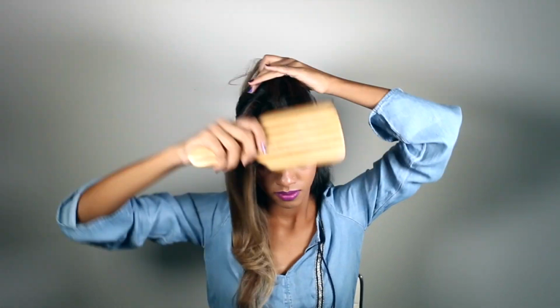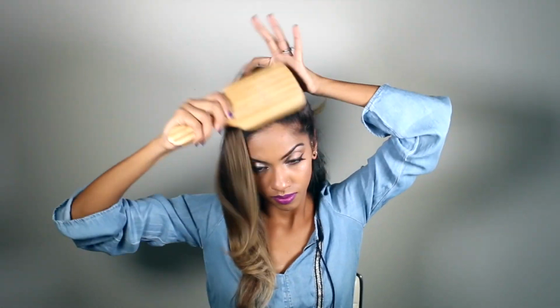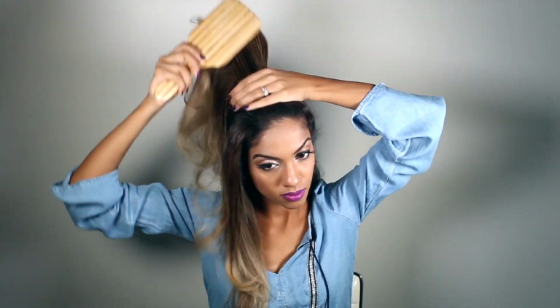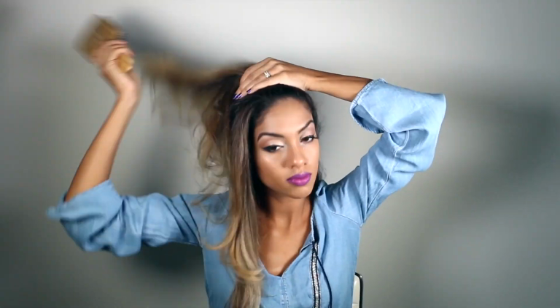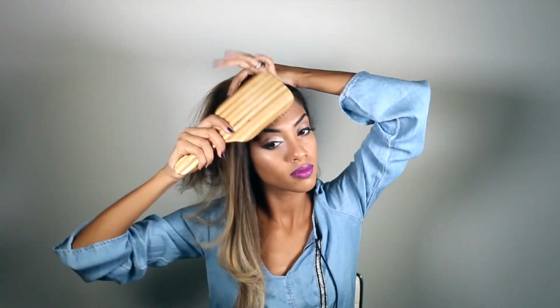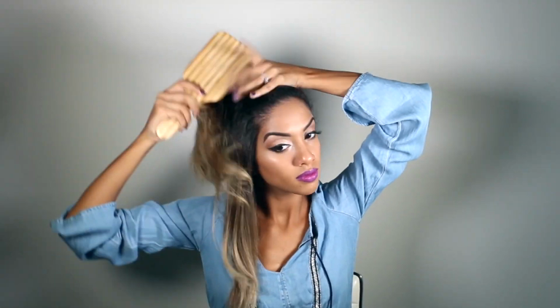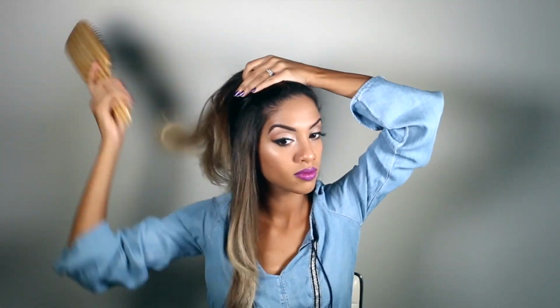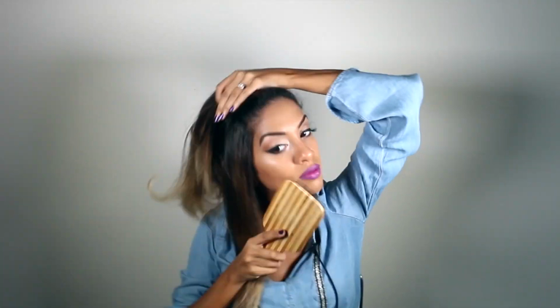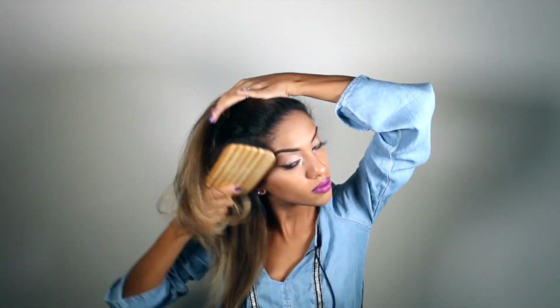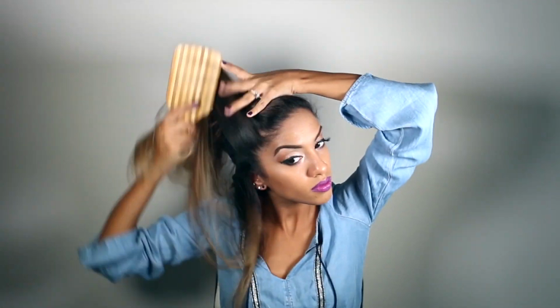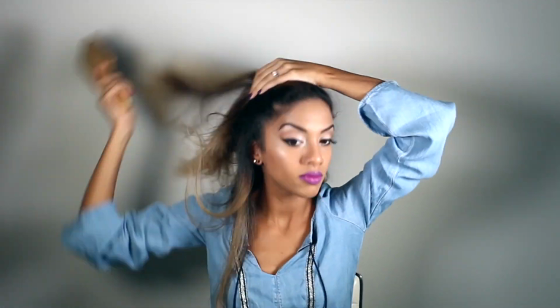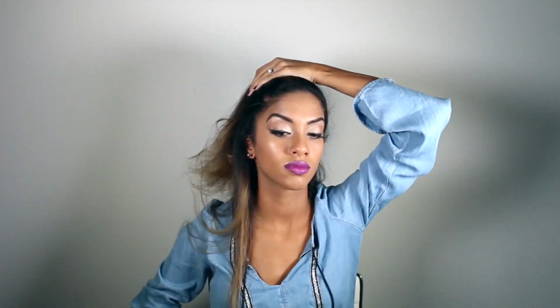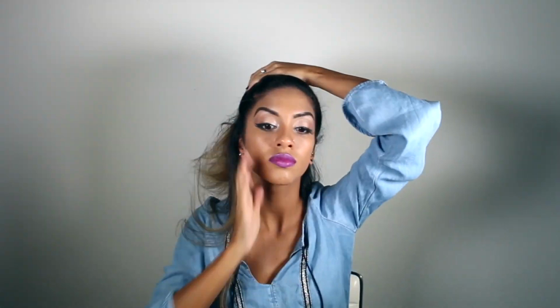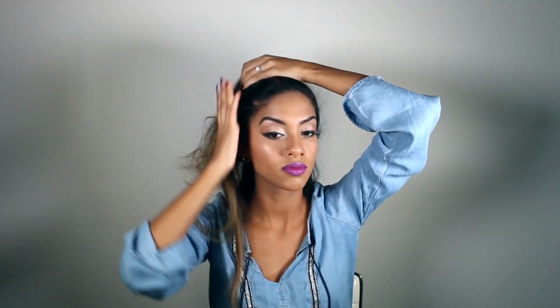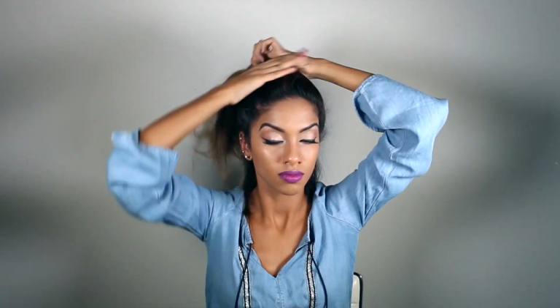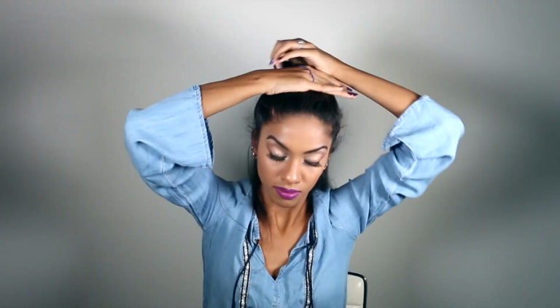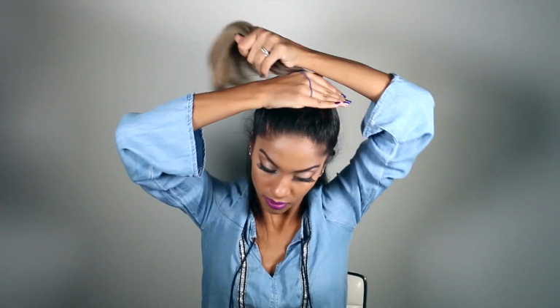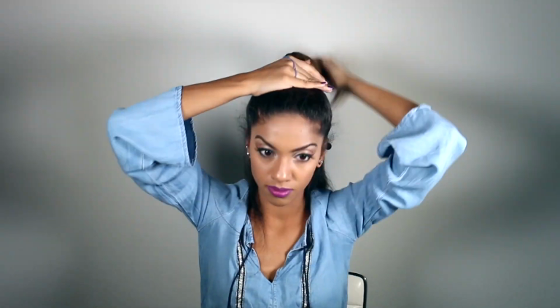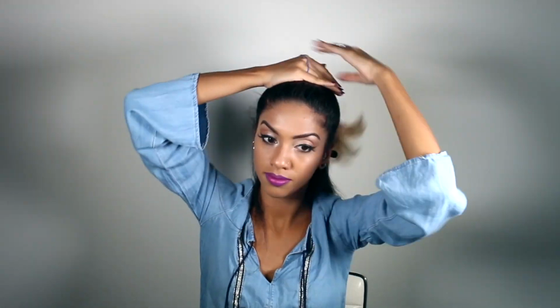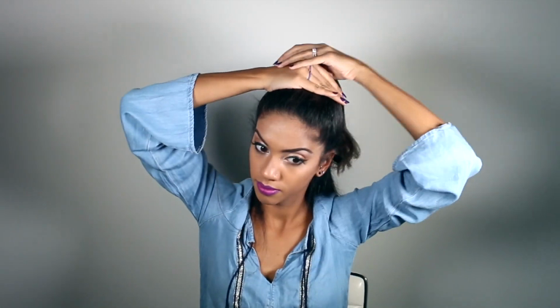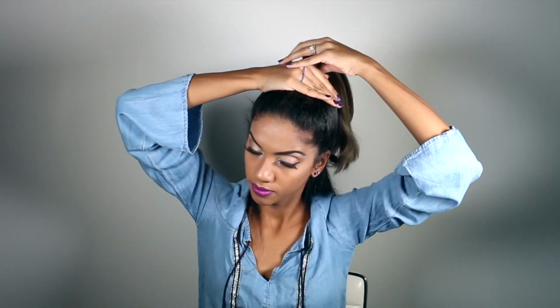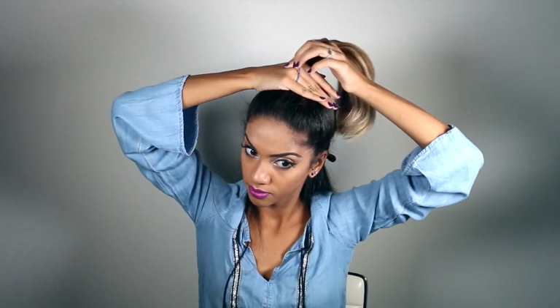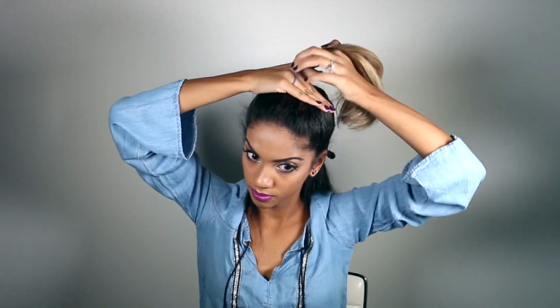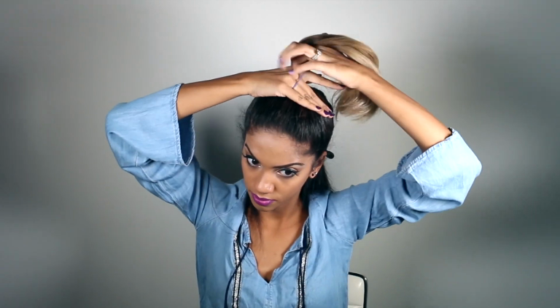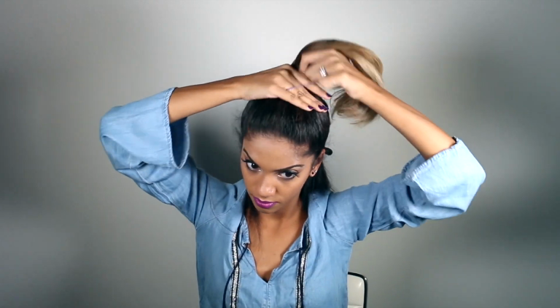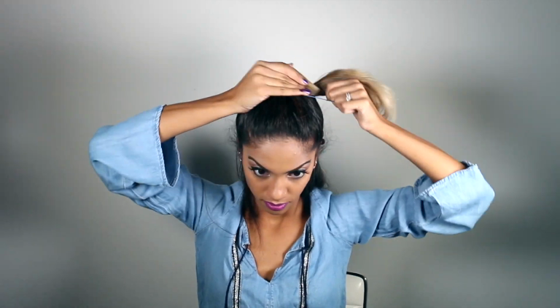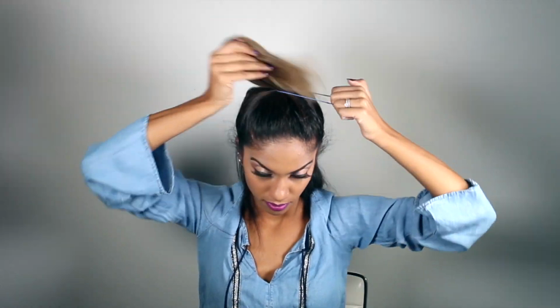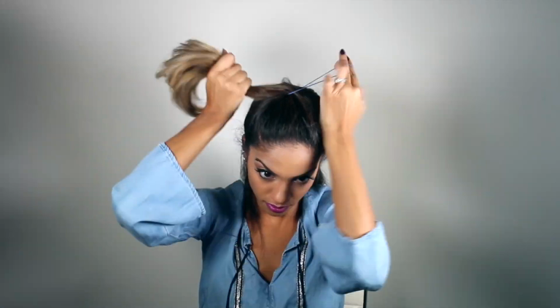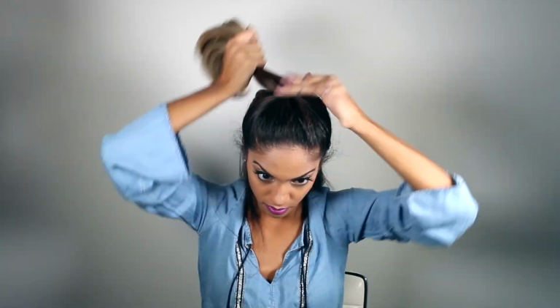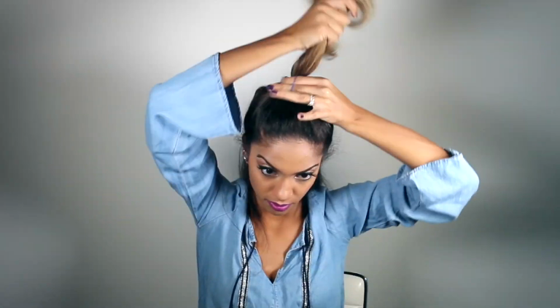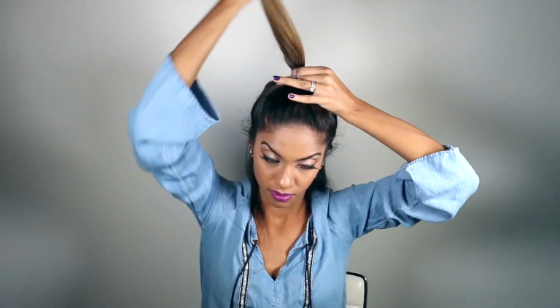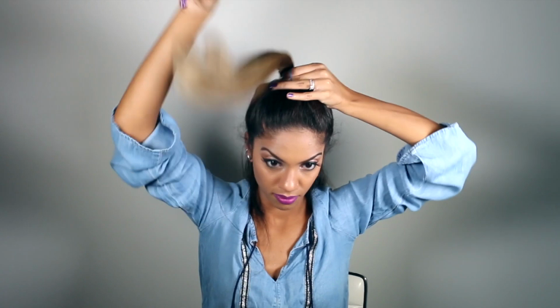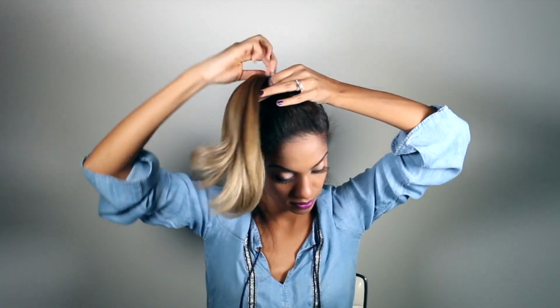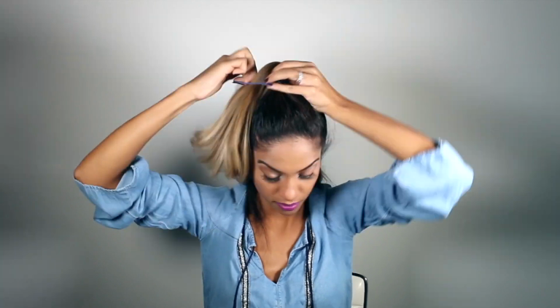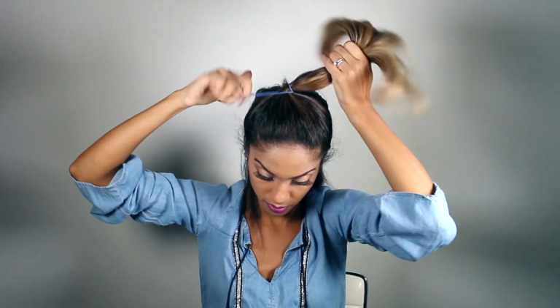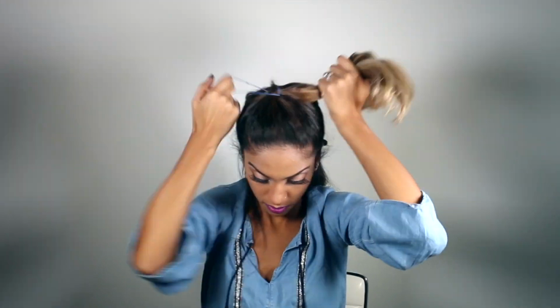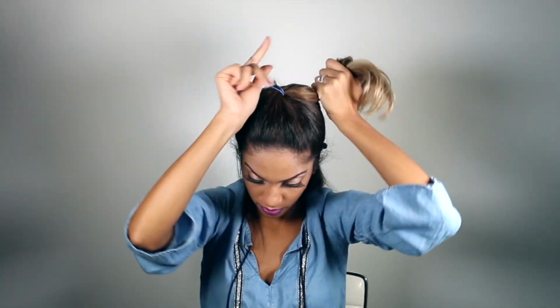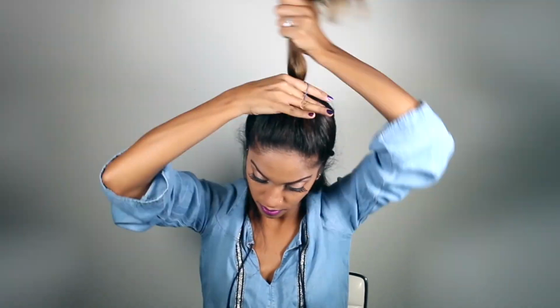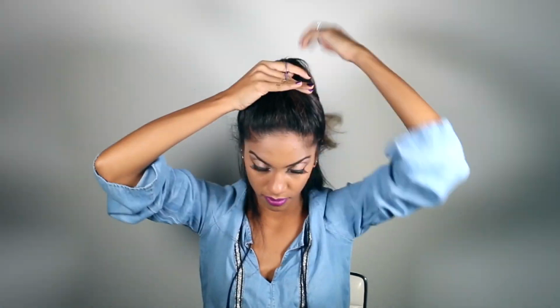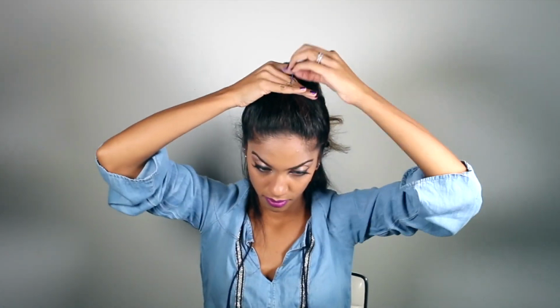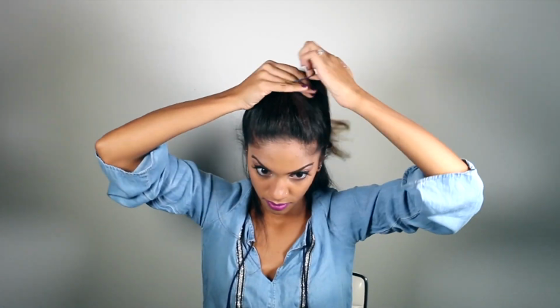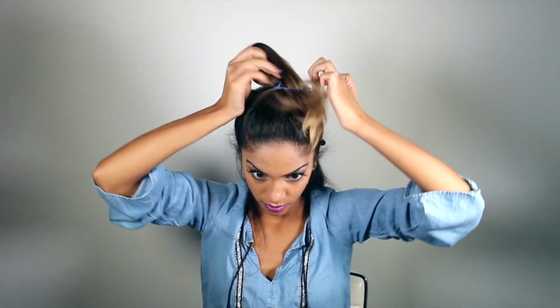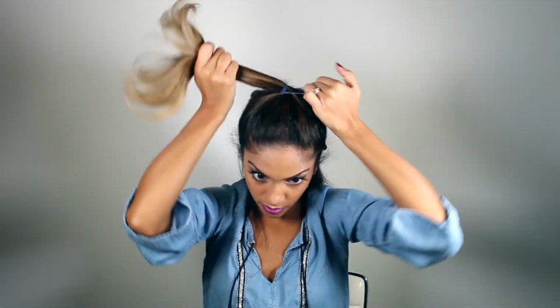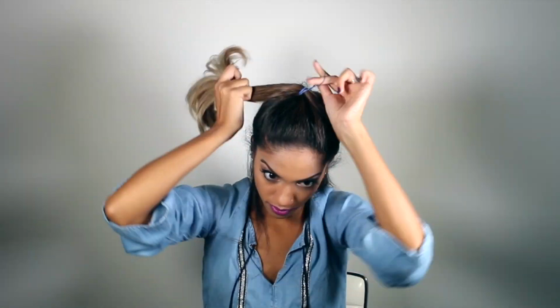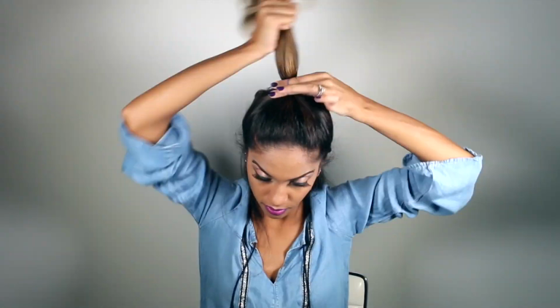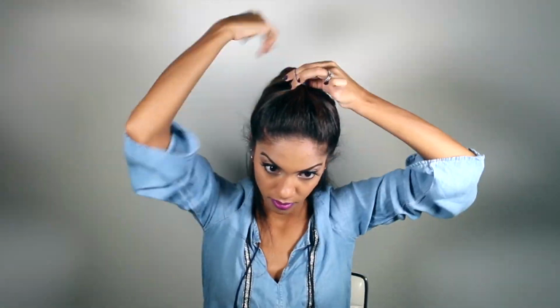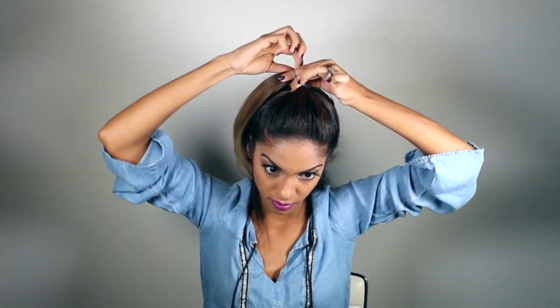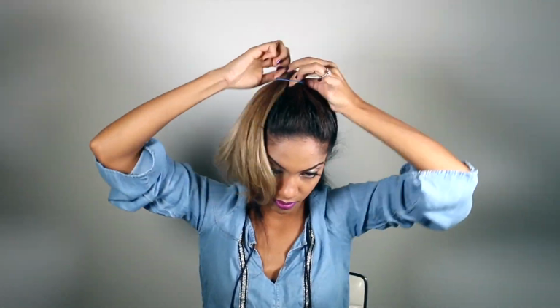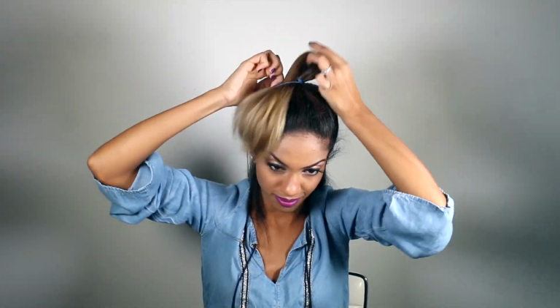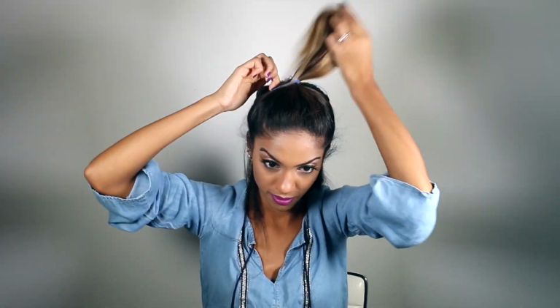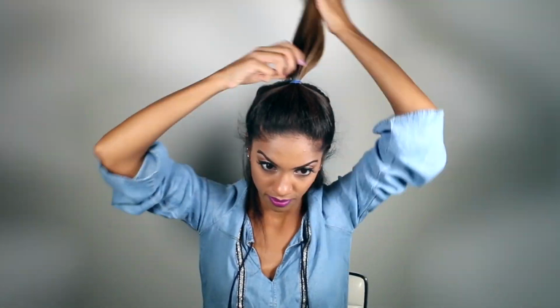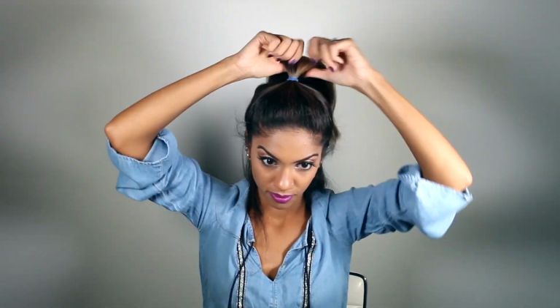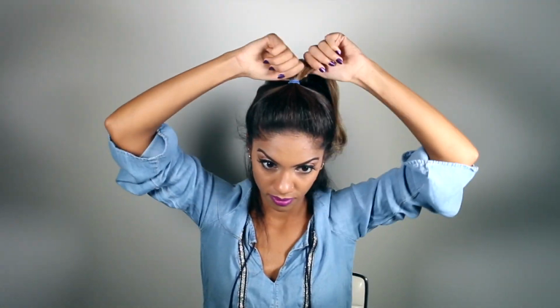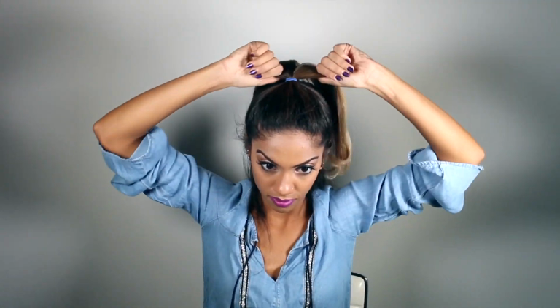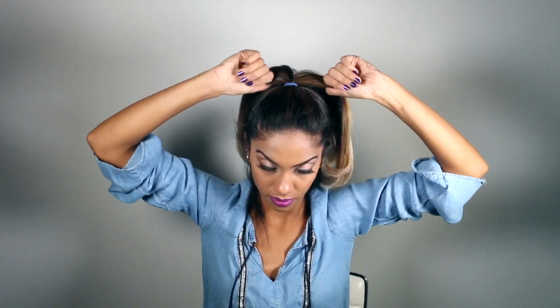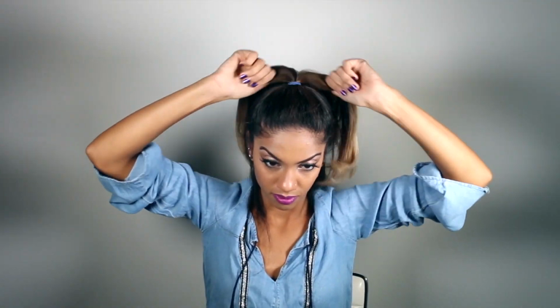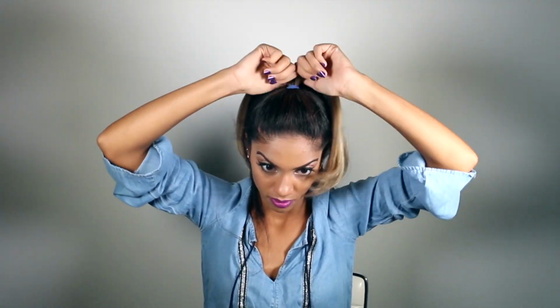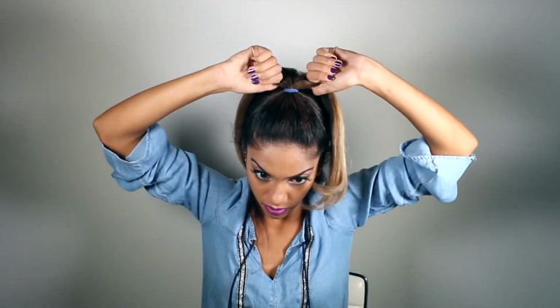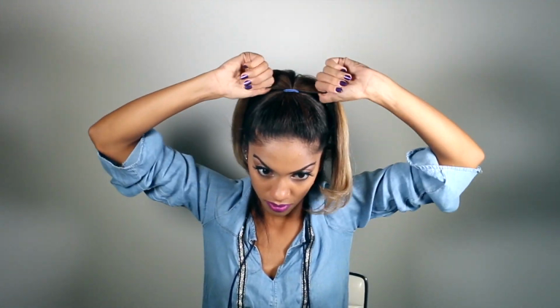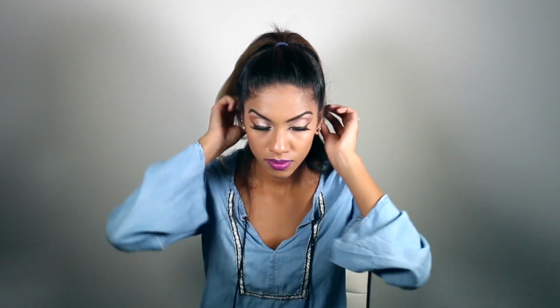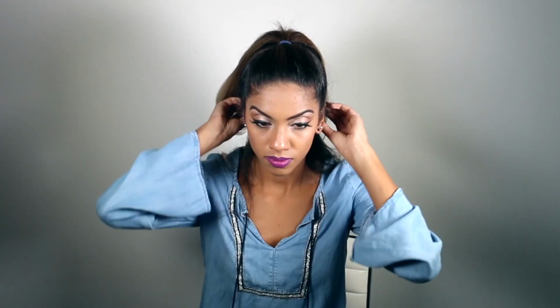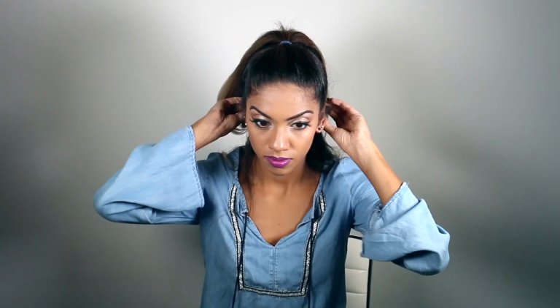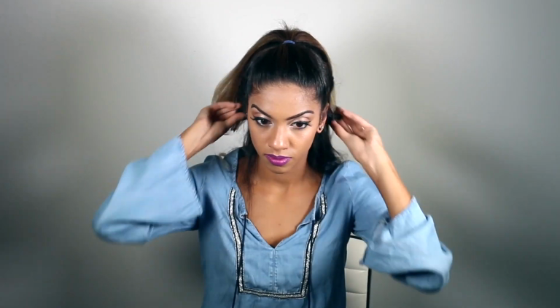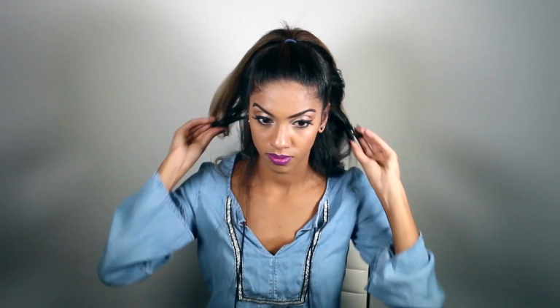I'm going to tie my first ponytail, making it nice and sleek, and tie it right on the top of my head — nice and high.